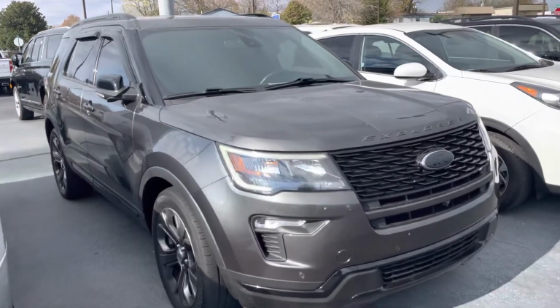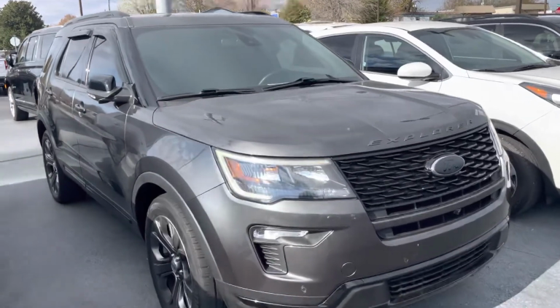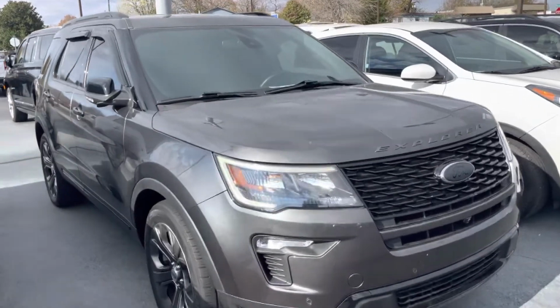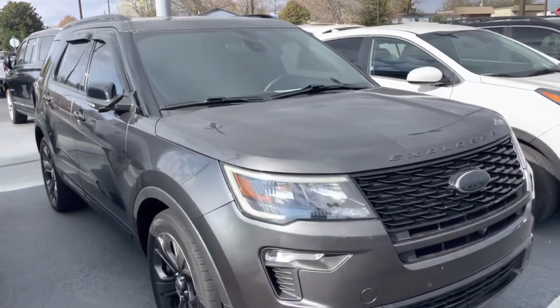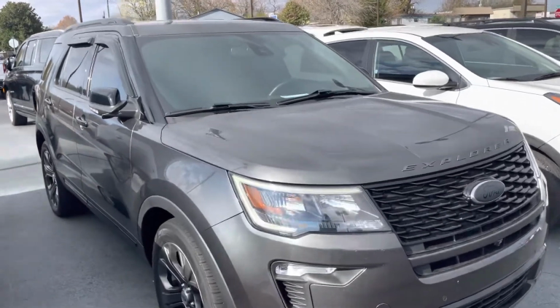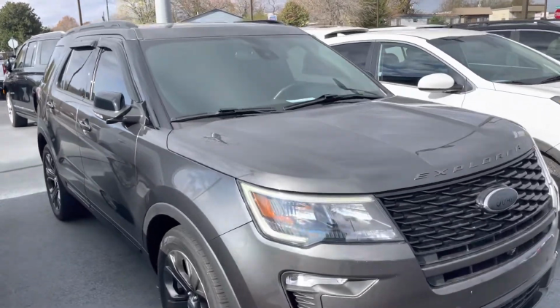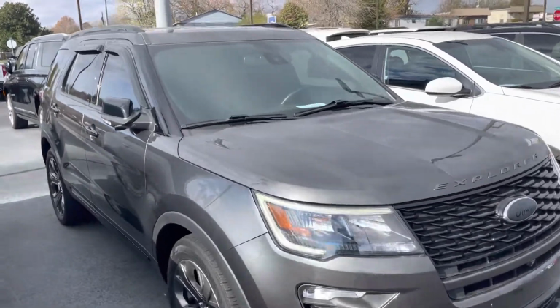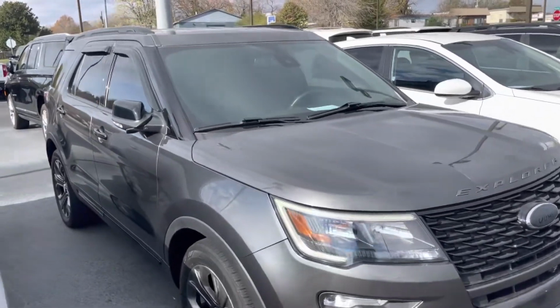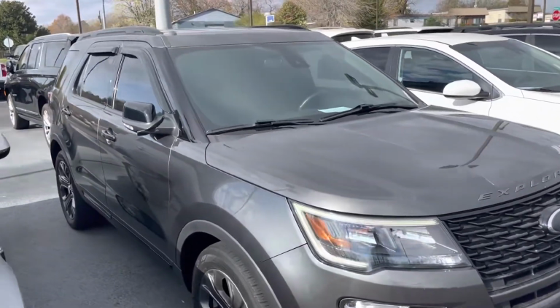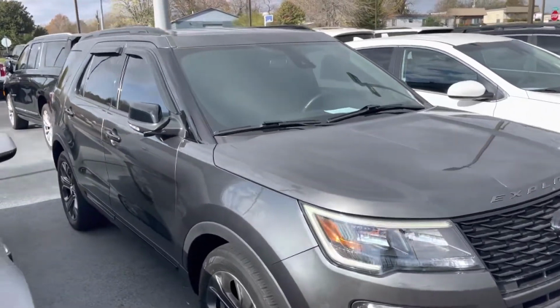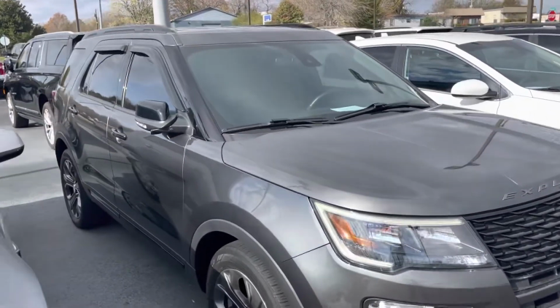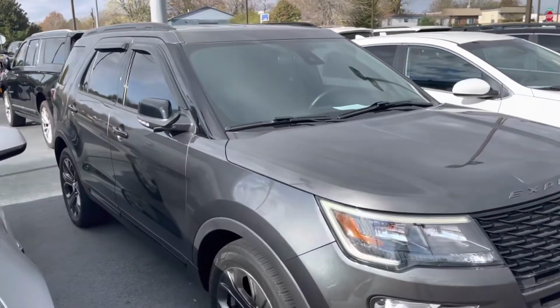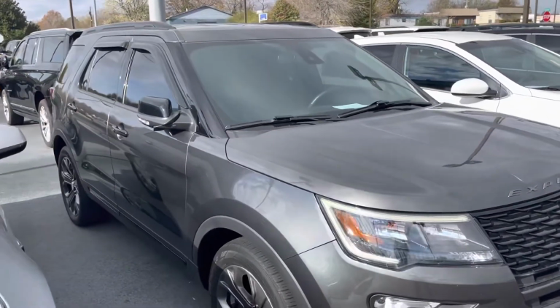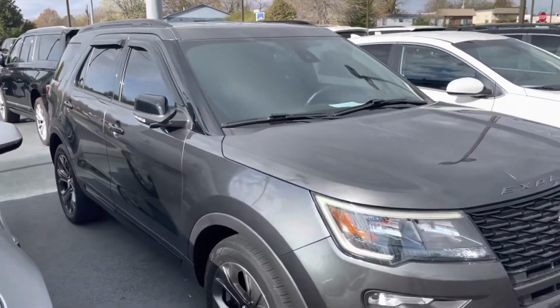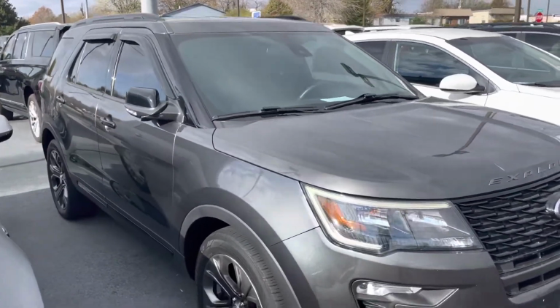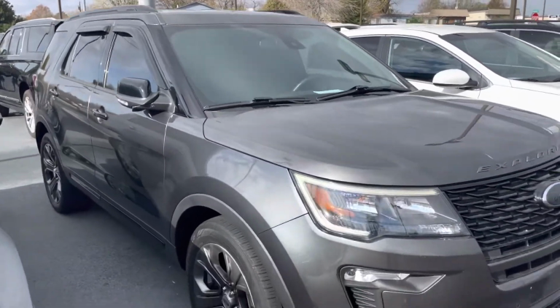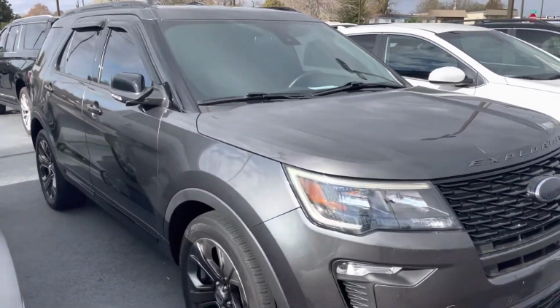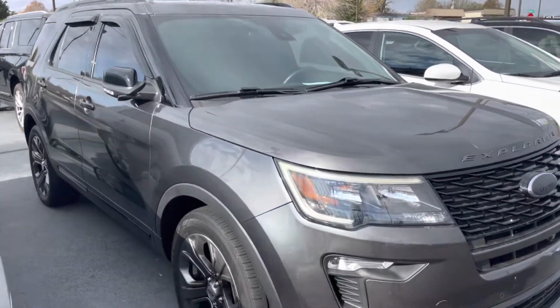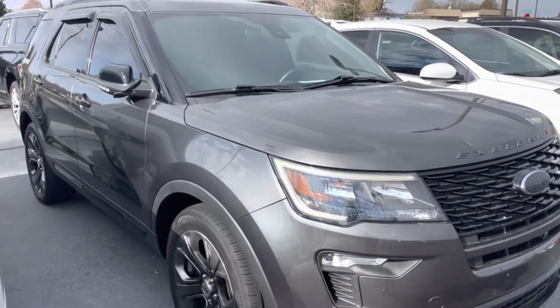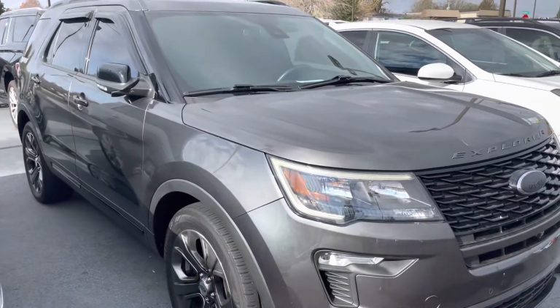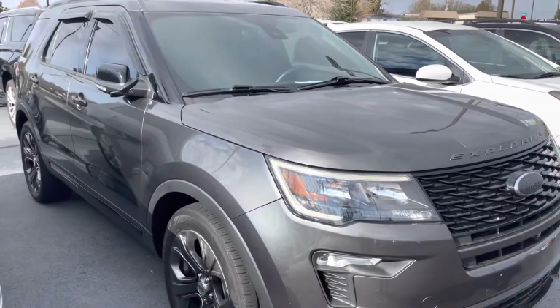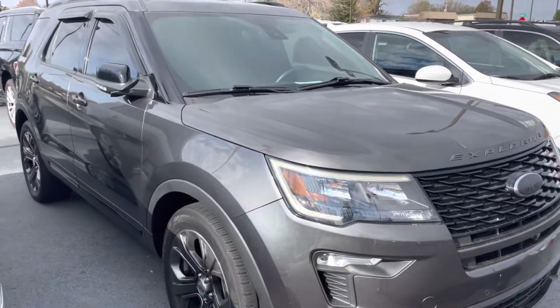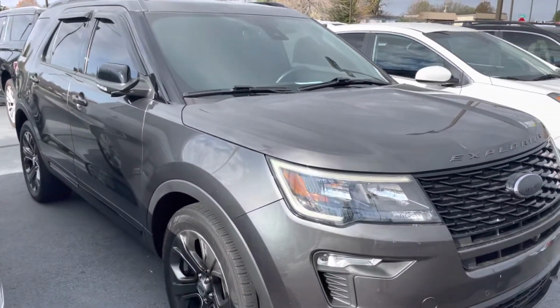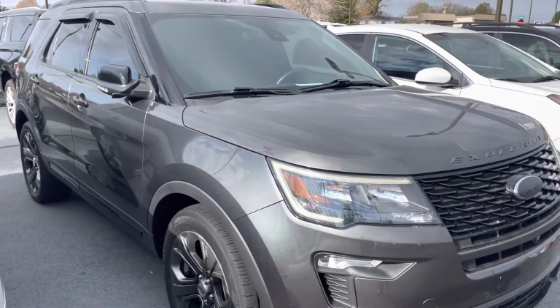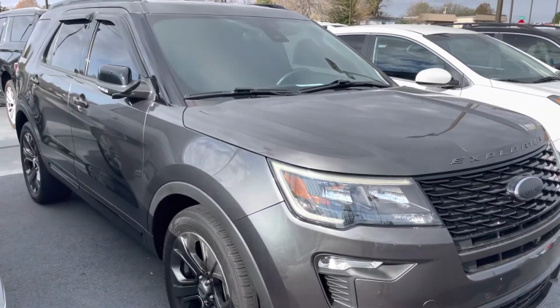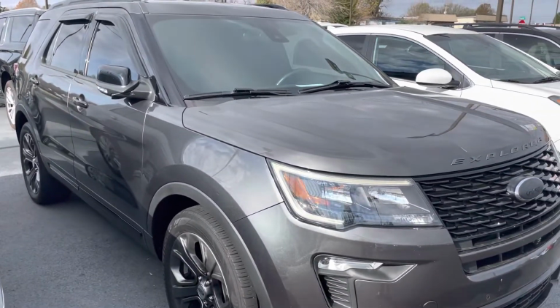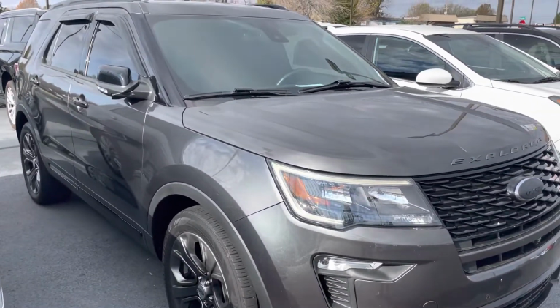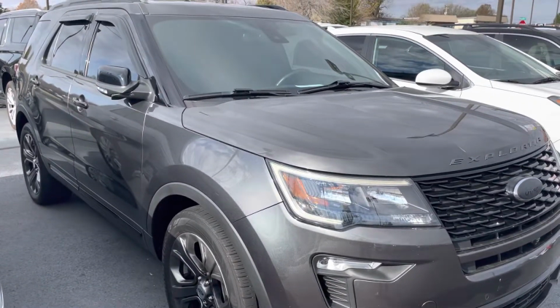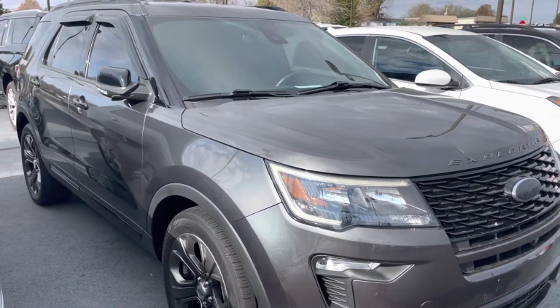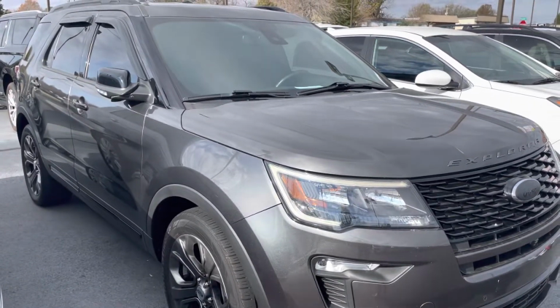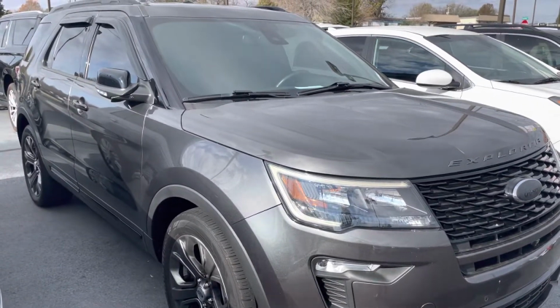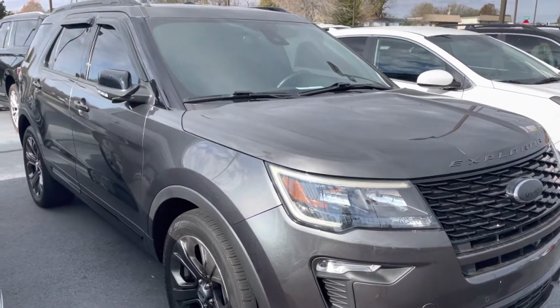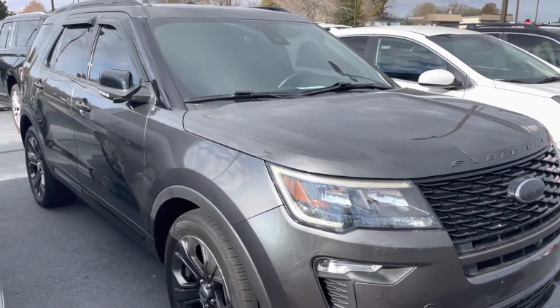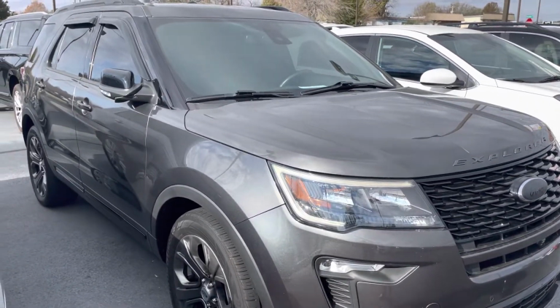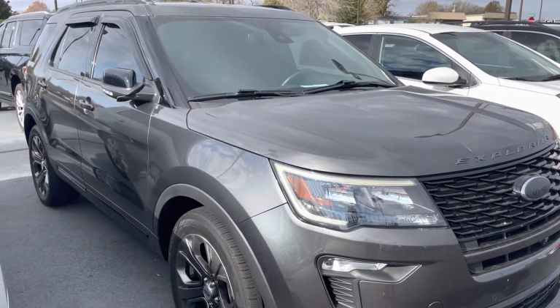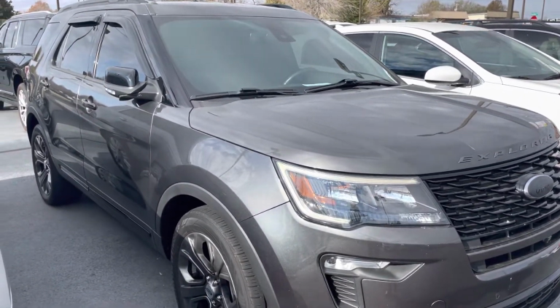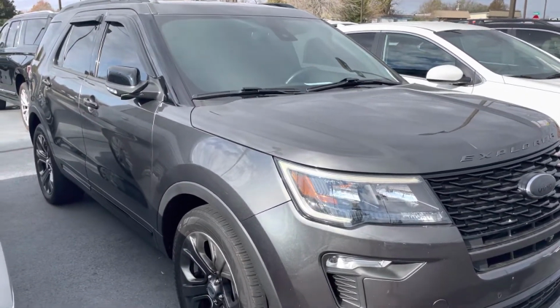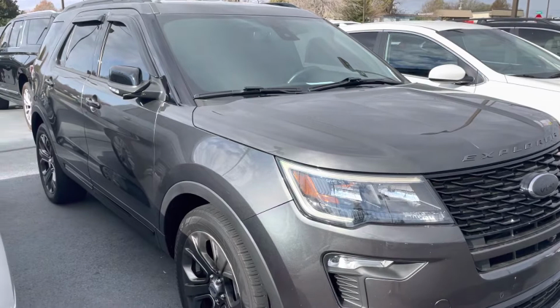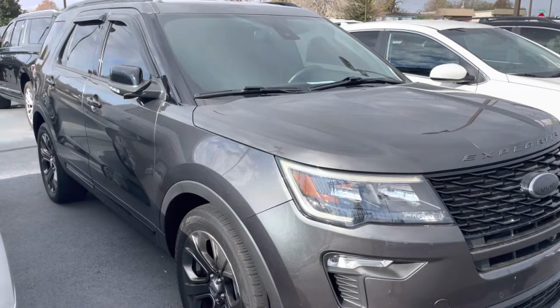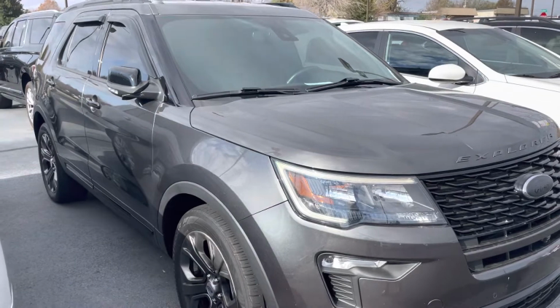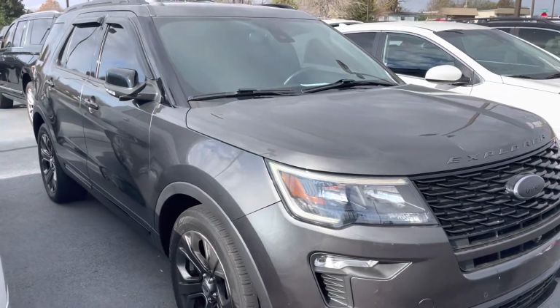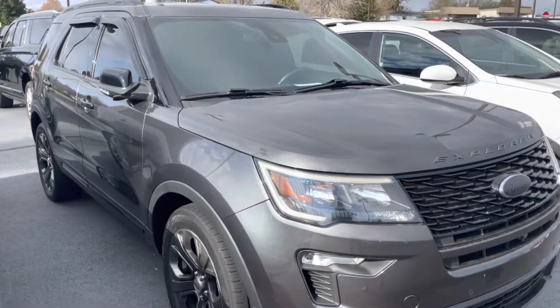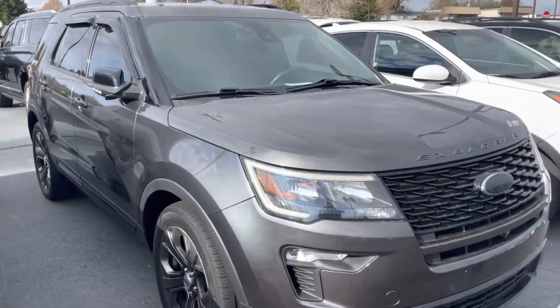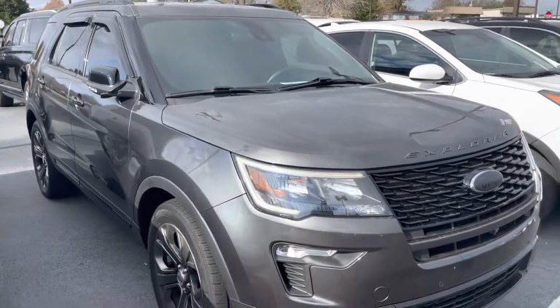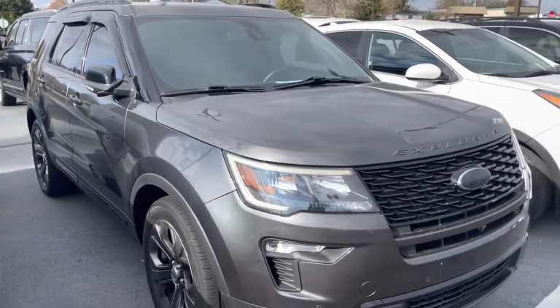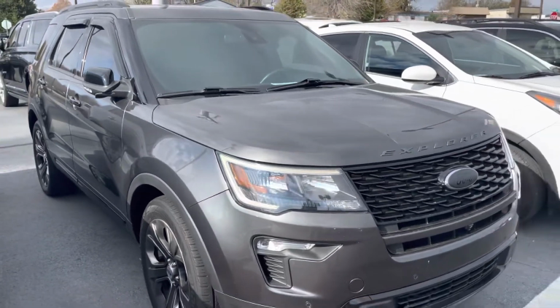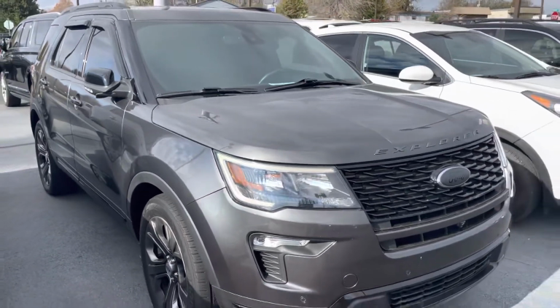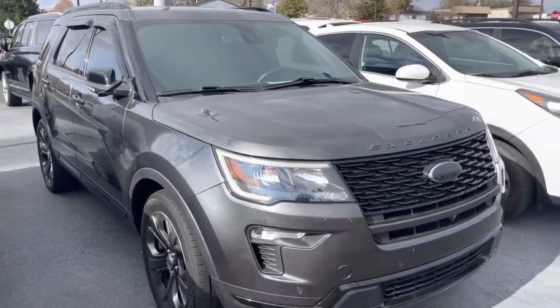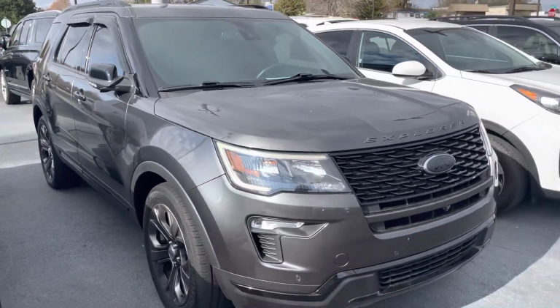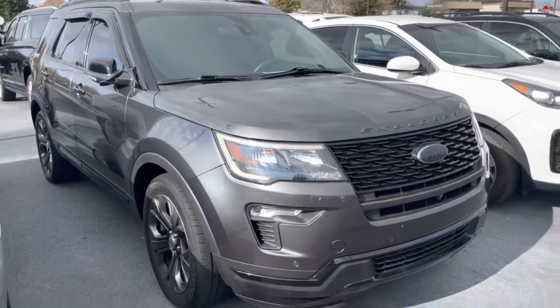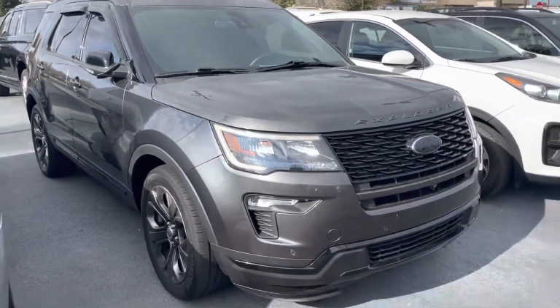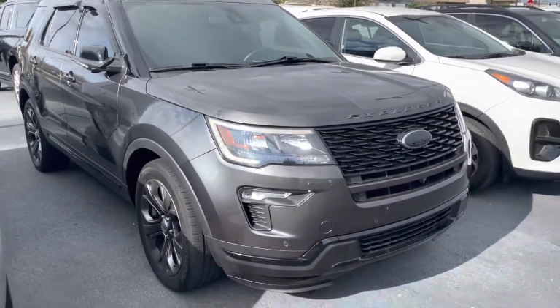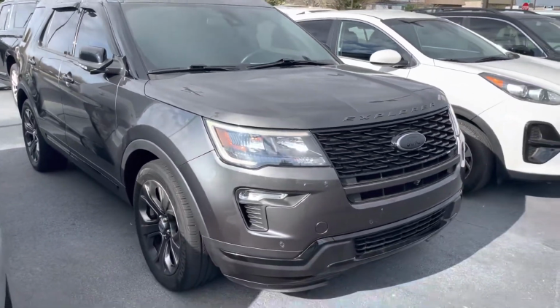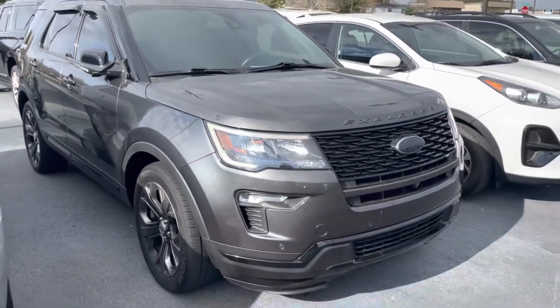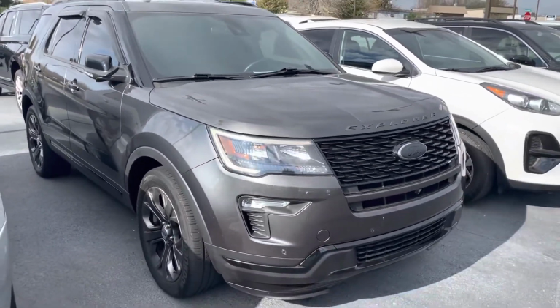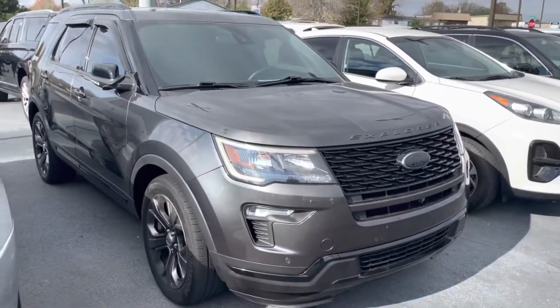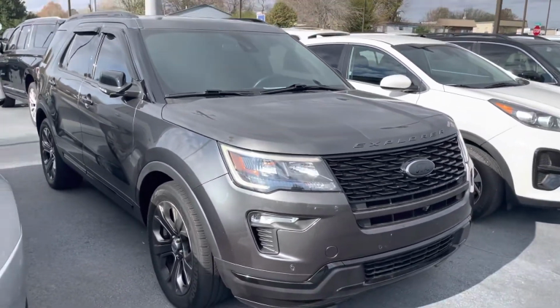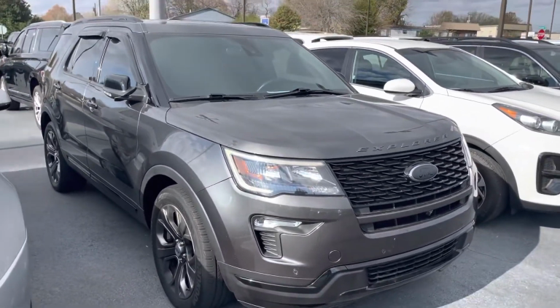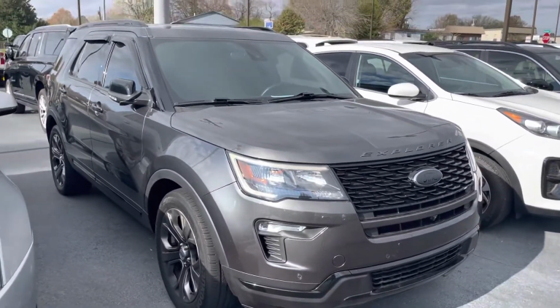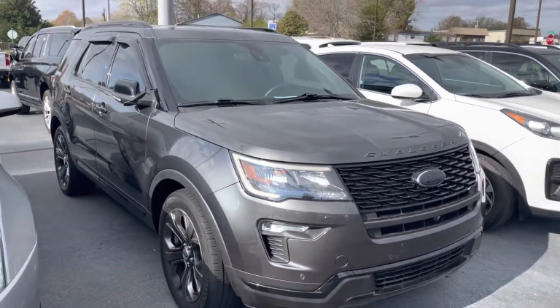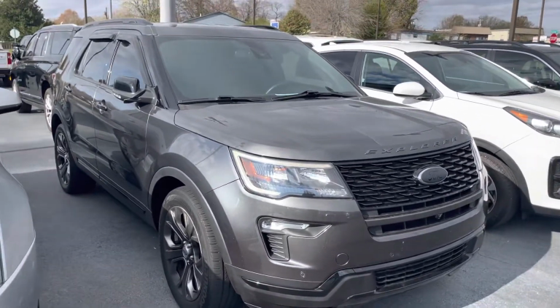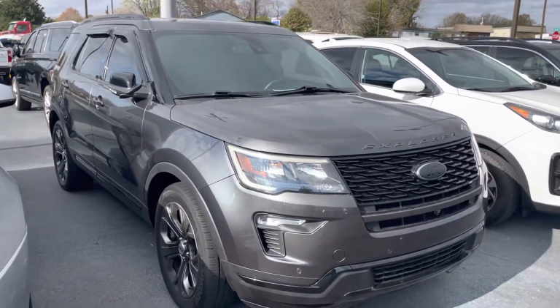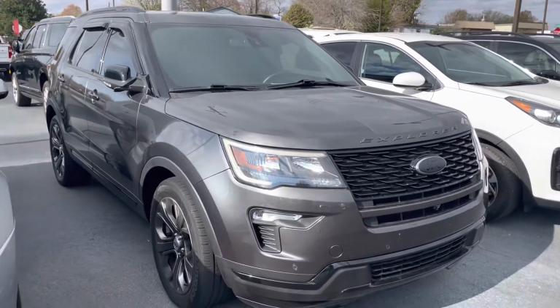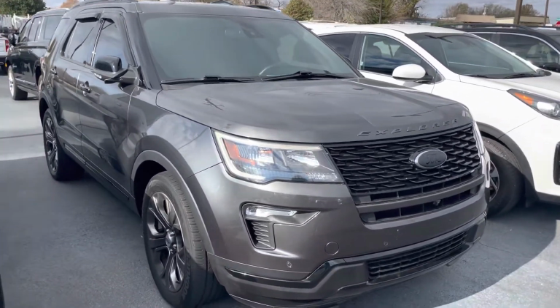We traded for this vehicle here, so it was kind of a local trade out of Clarksville, I believe. An active military guy traded it in, and it's in really good shape.